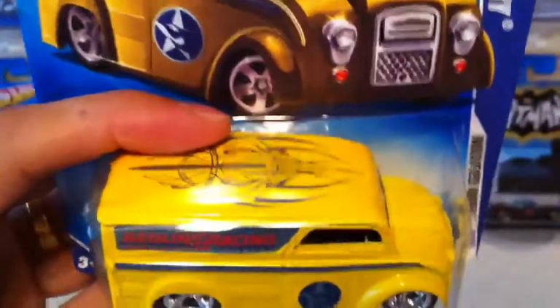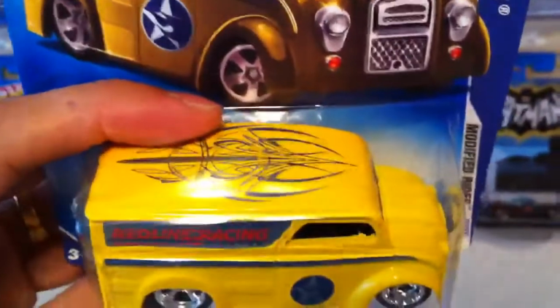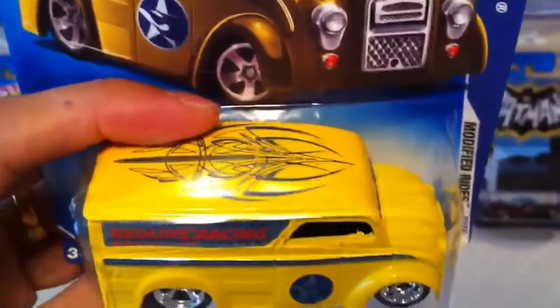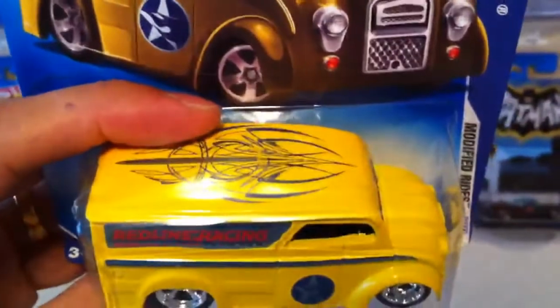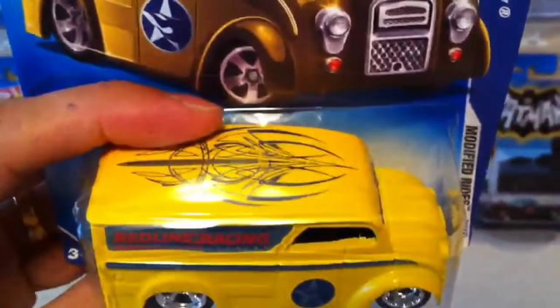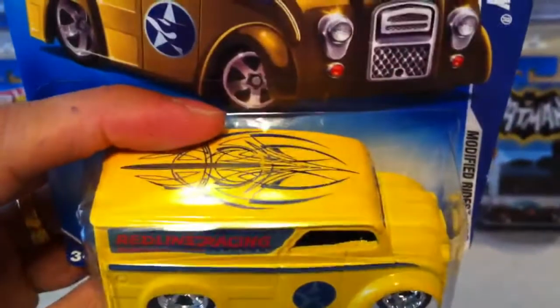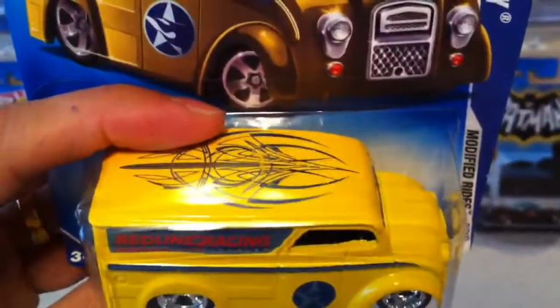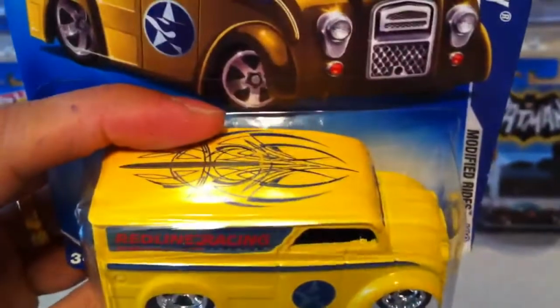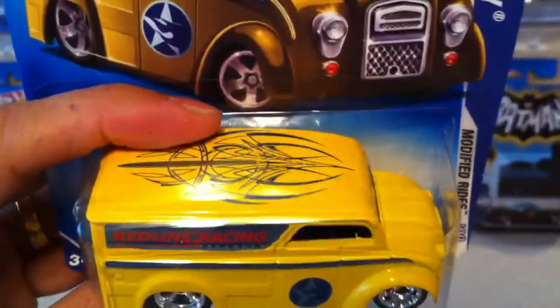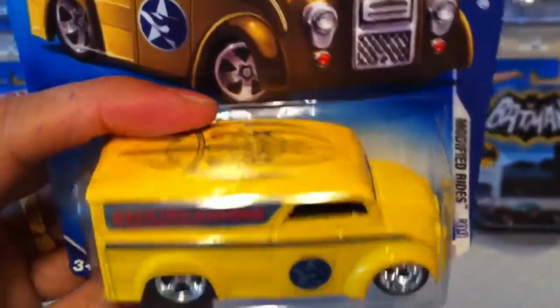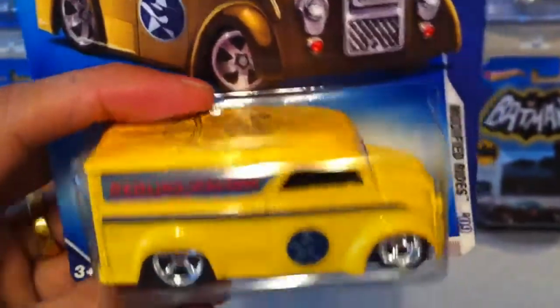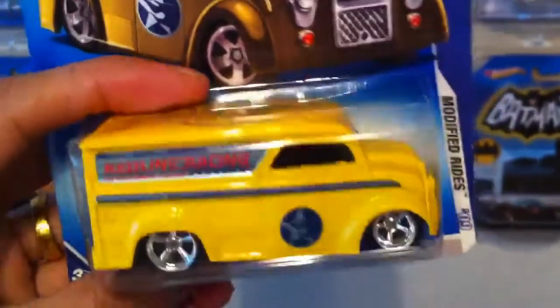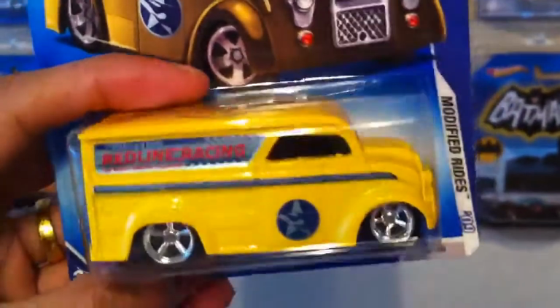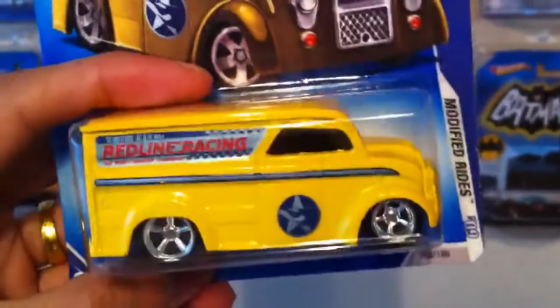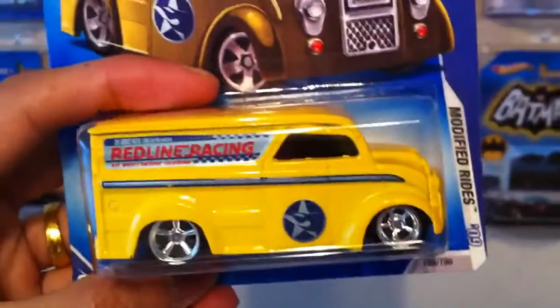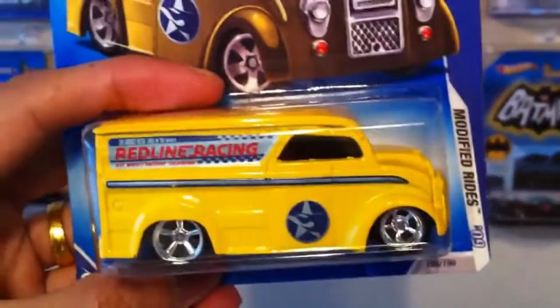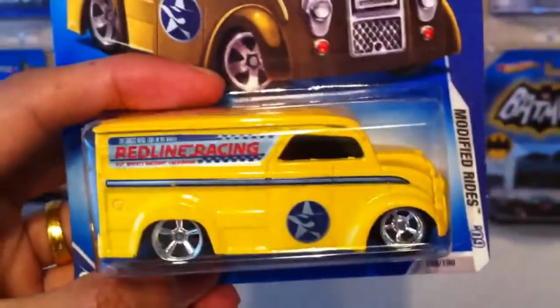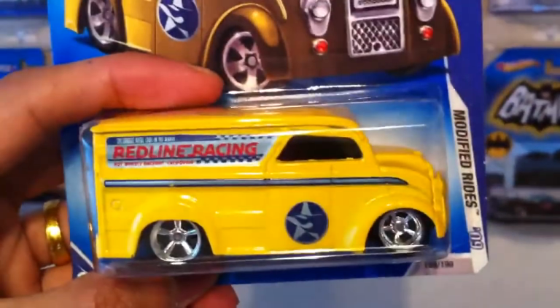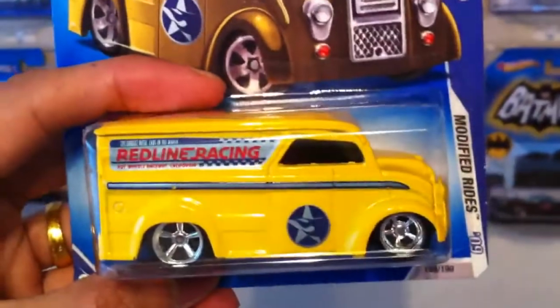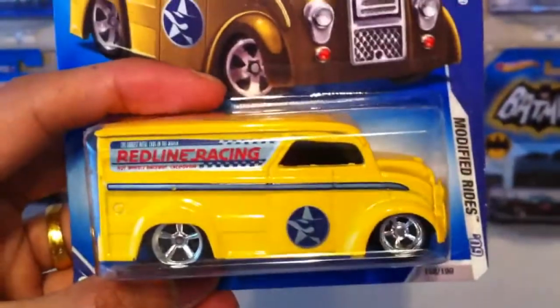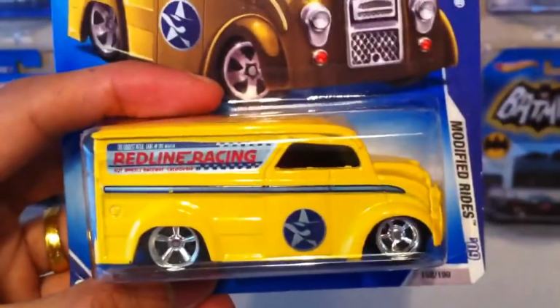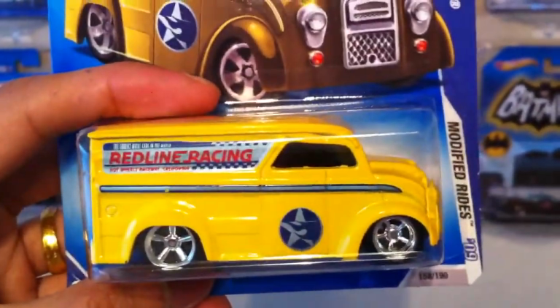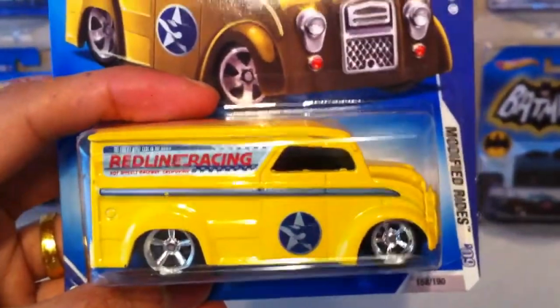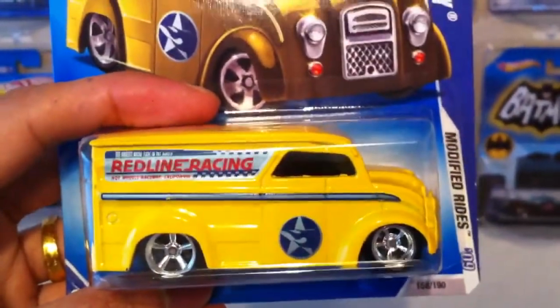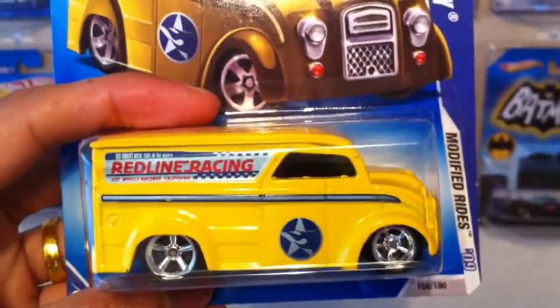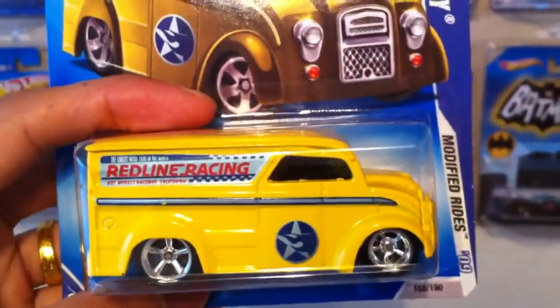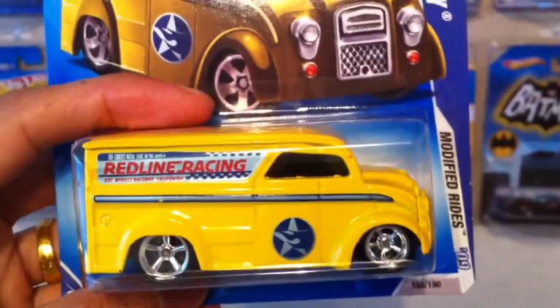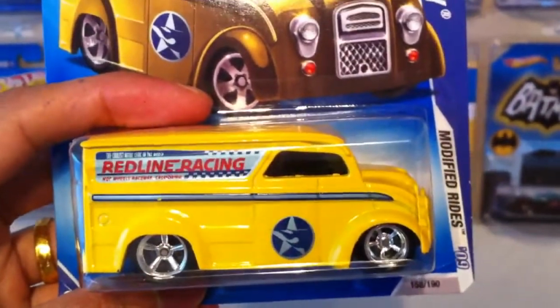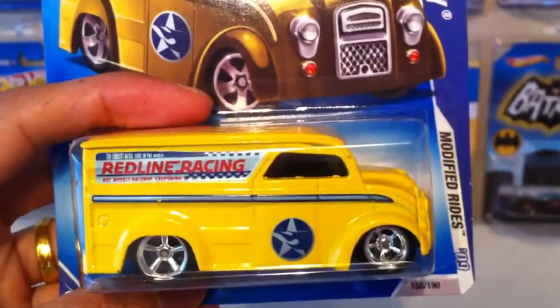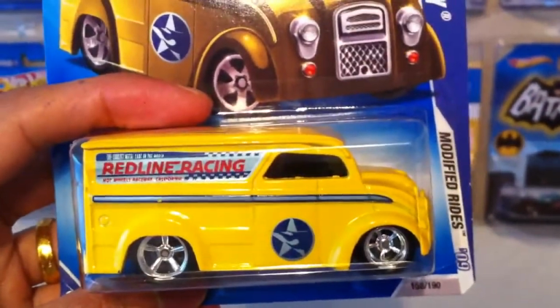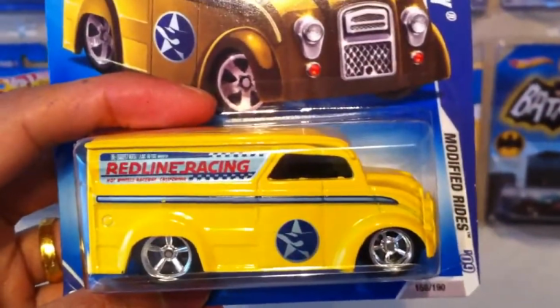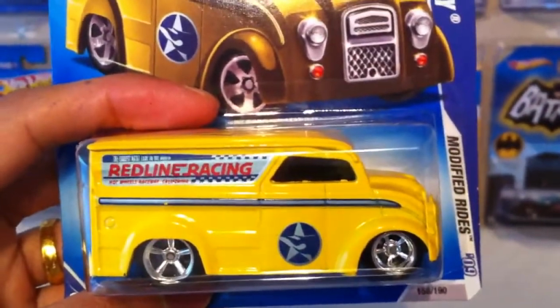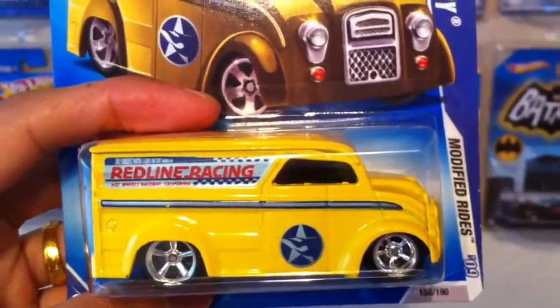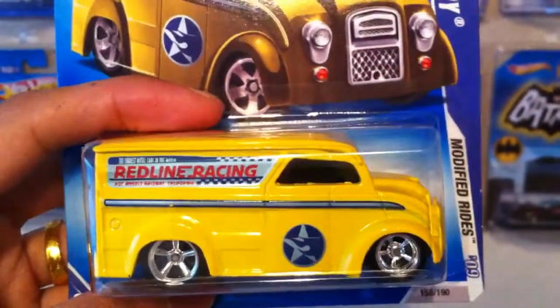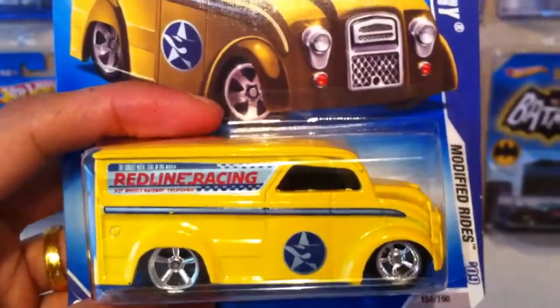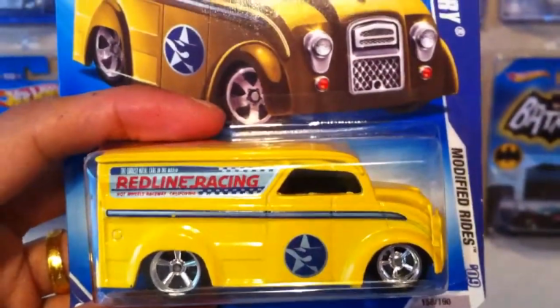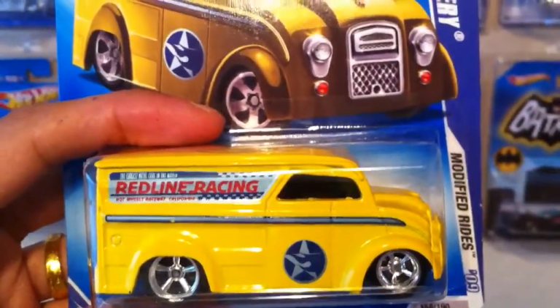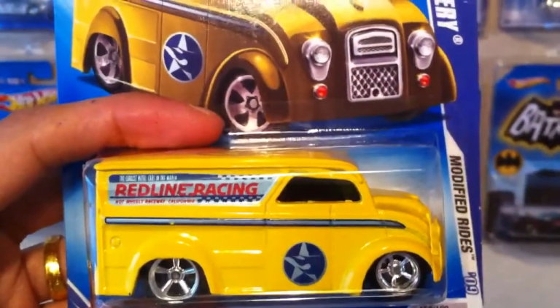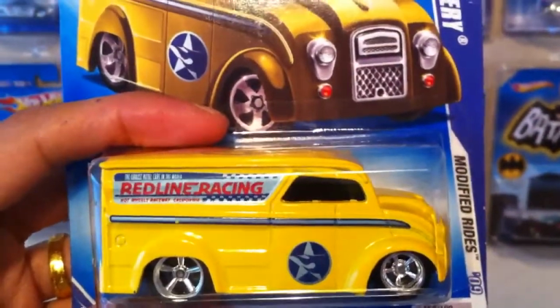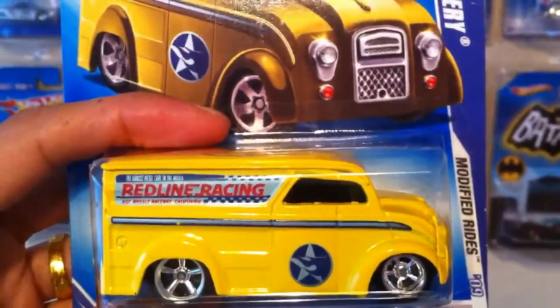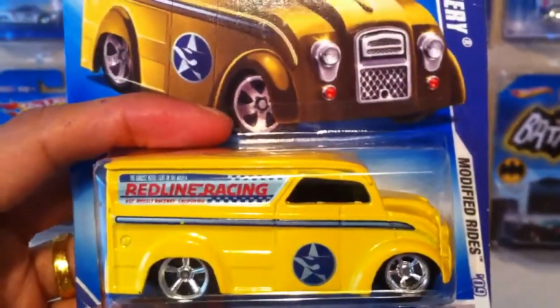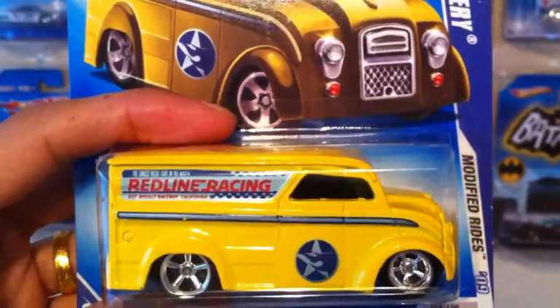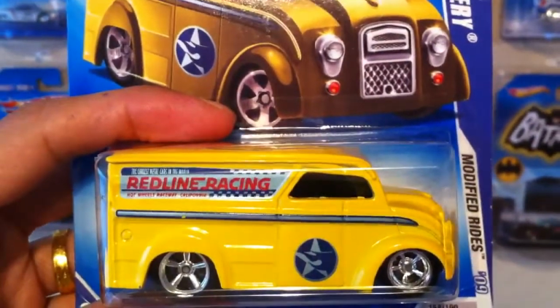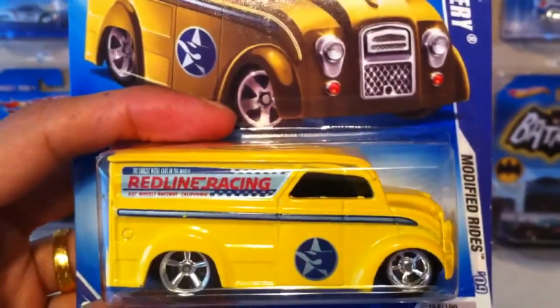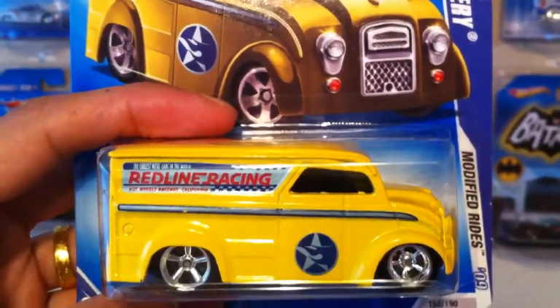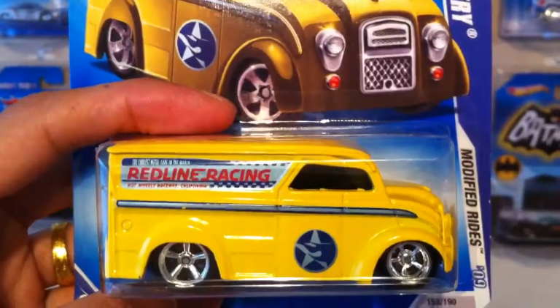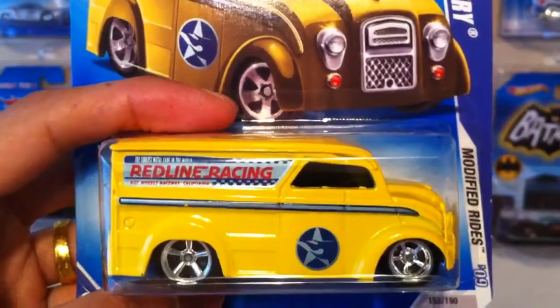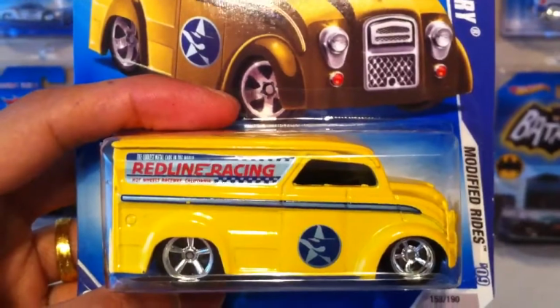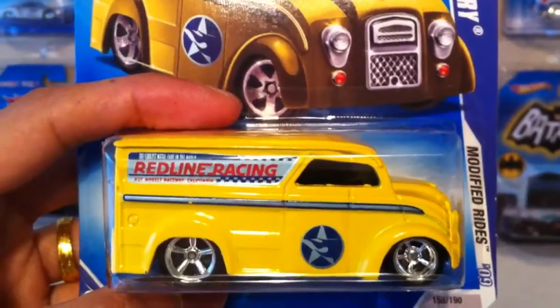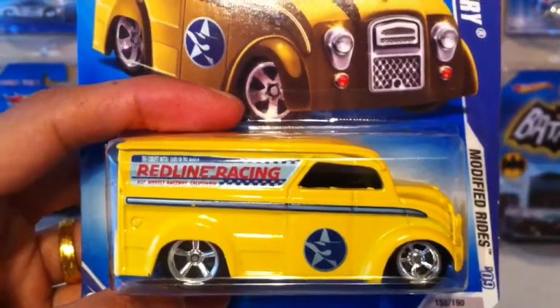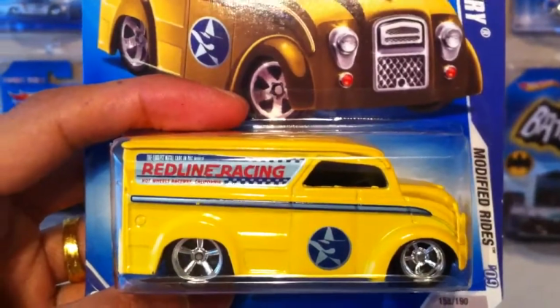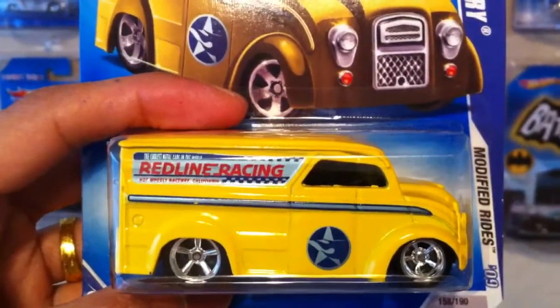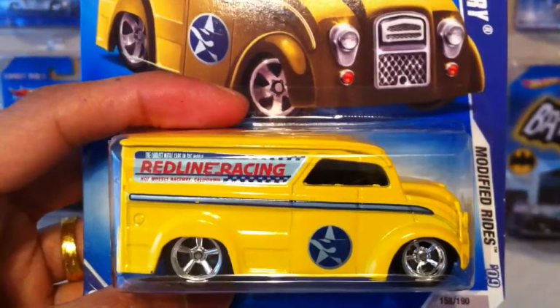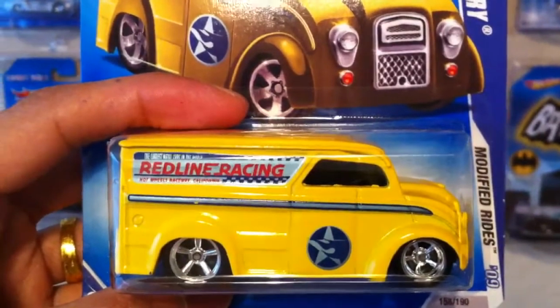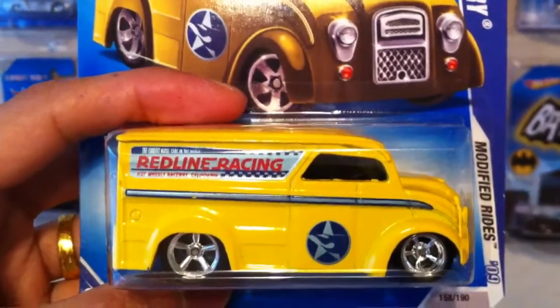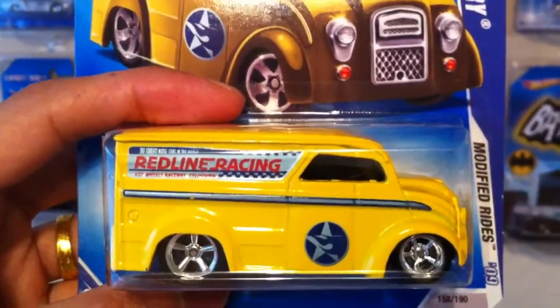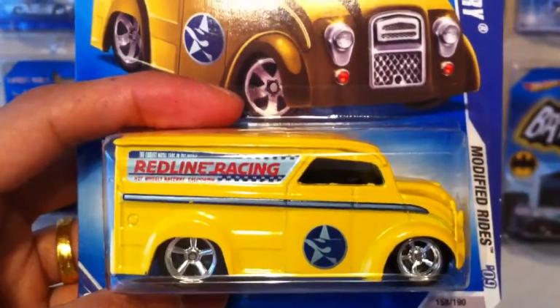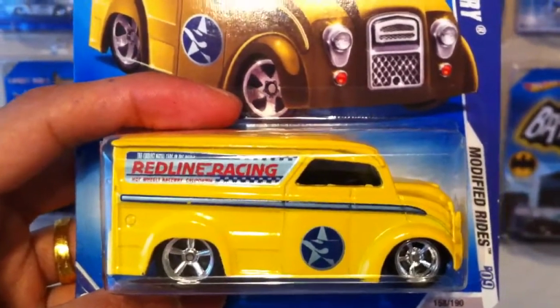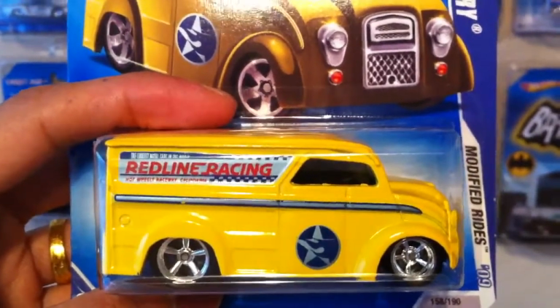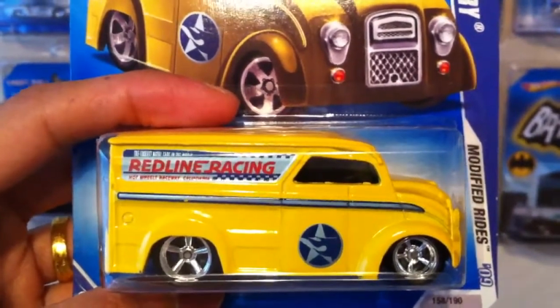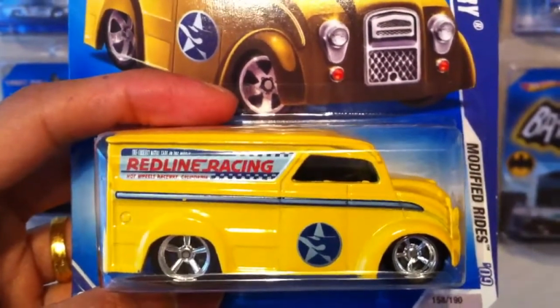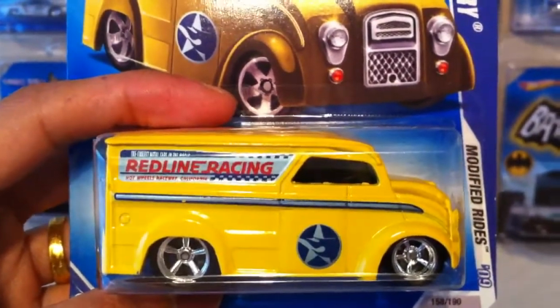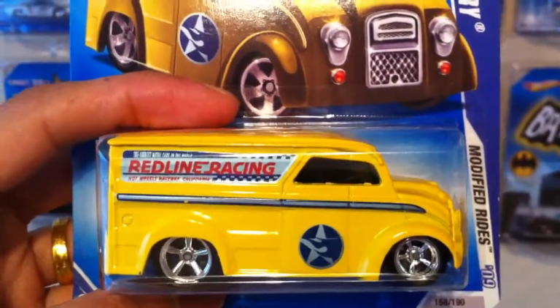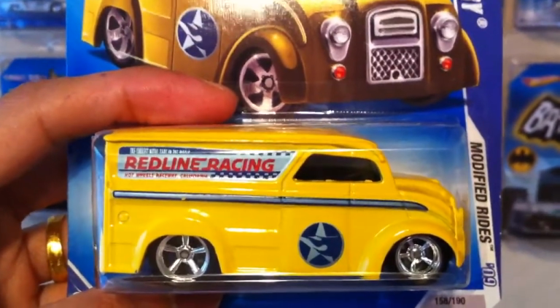Another wheel swap from Mr. Sensitivity, now signing off saying take care and God bless. Thanks again for watching.